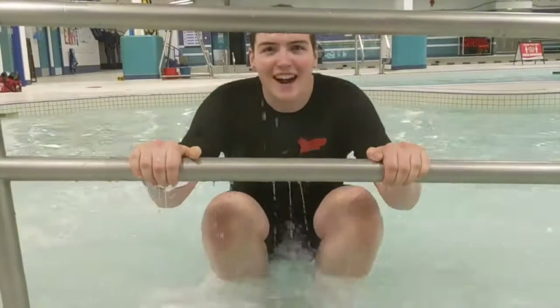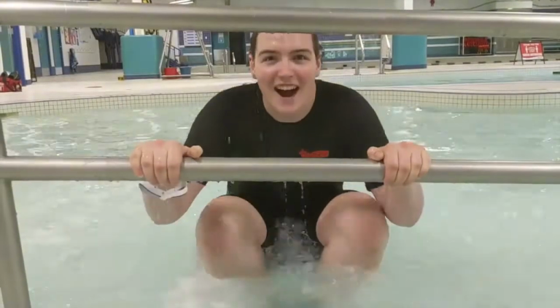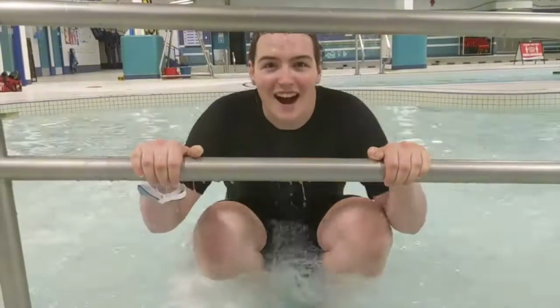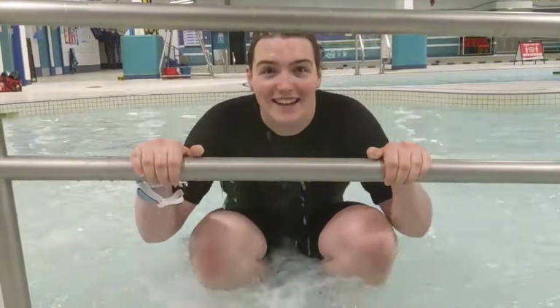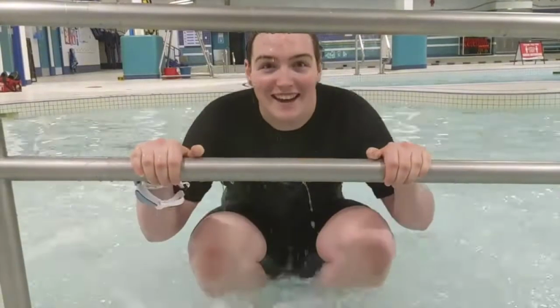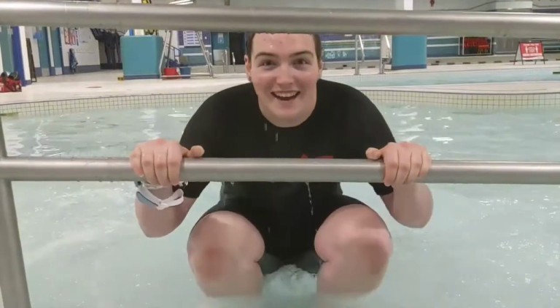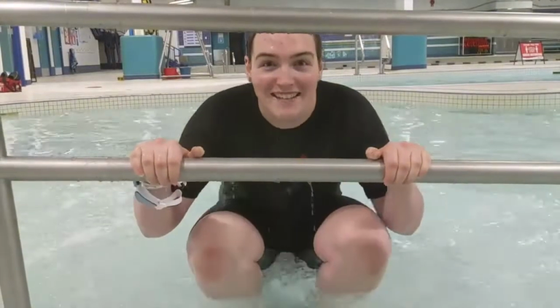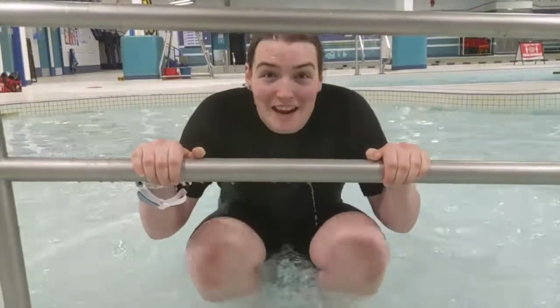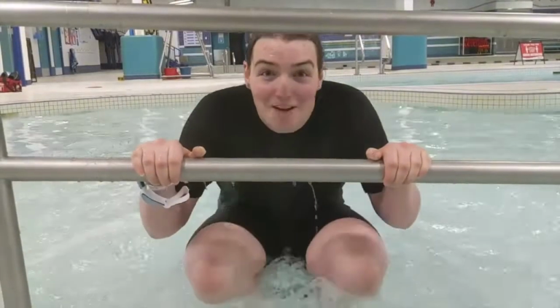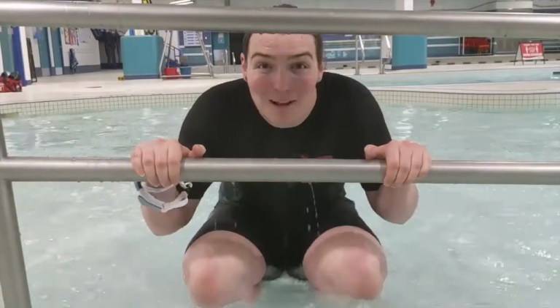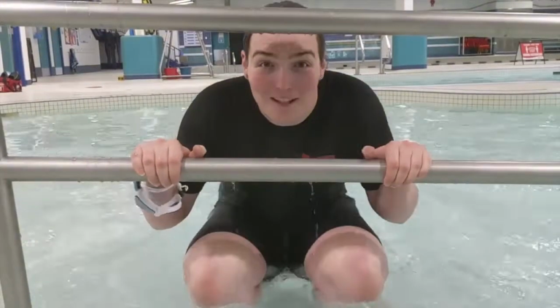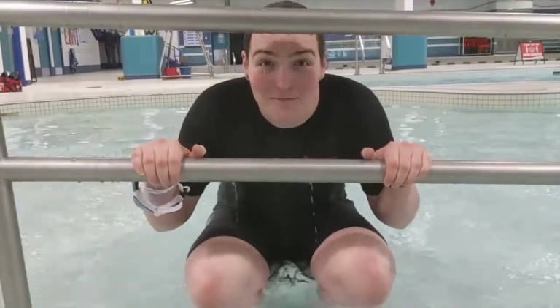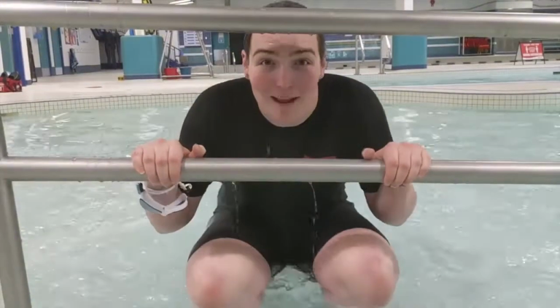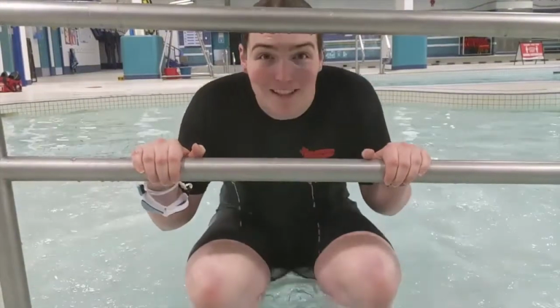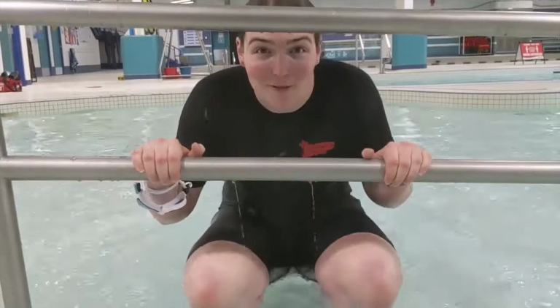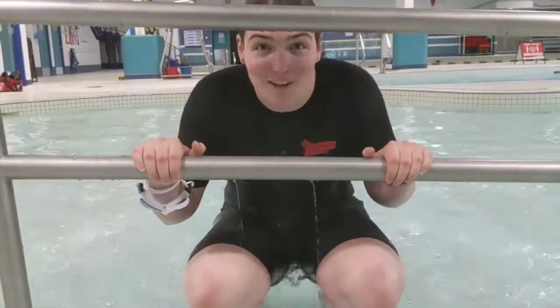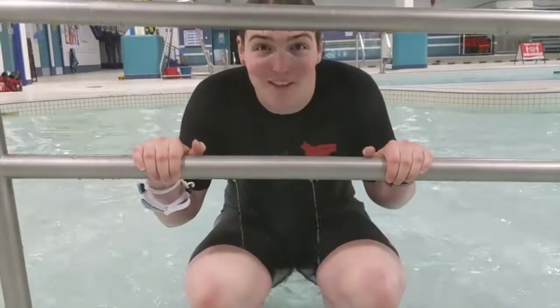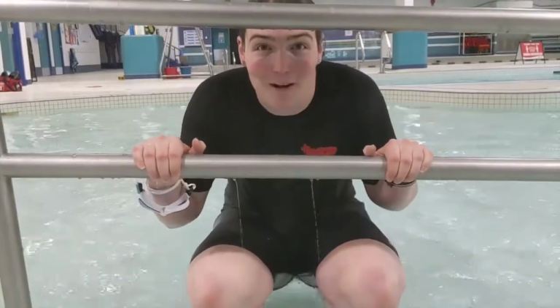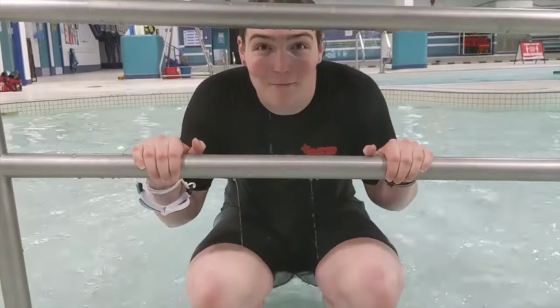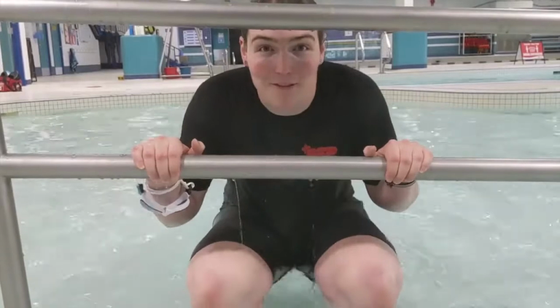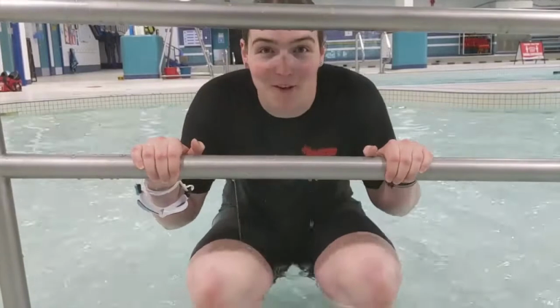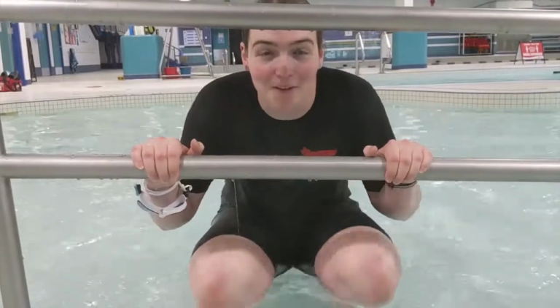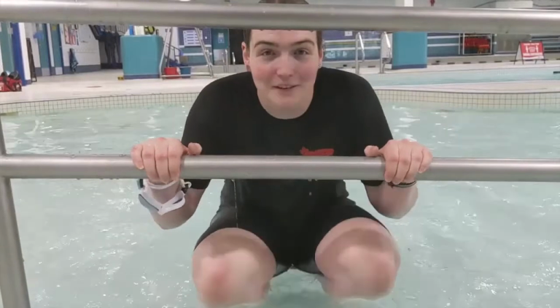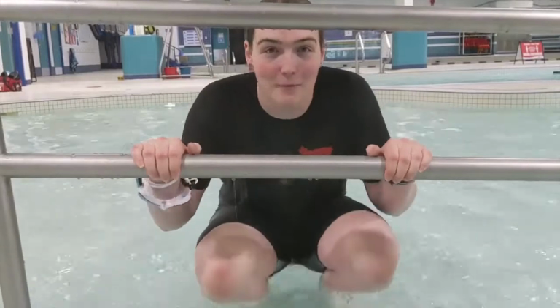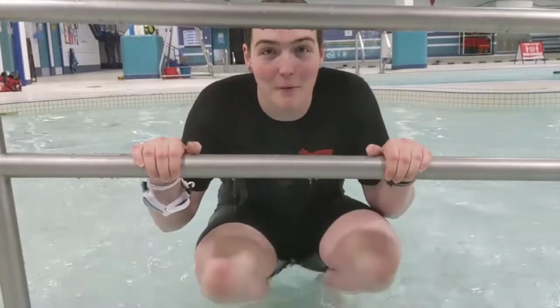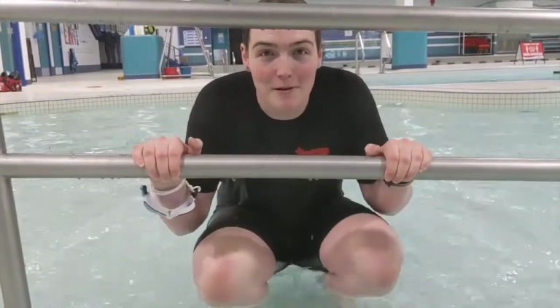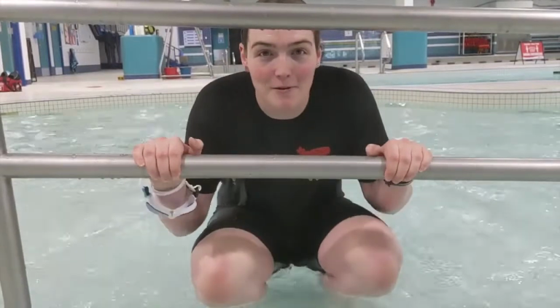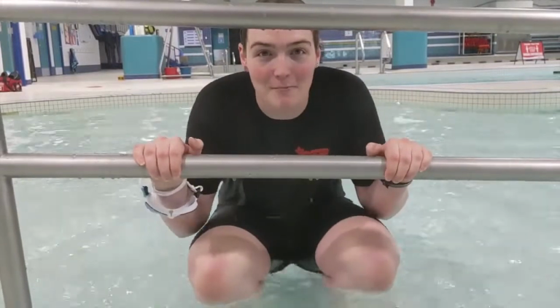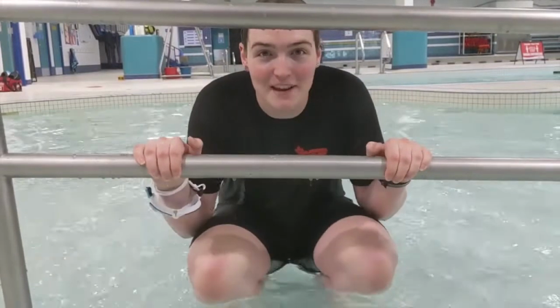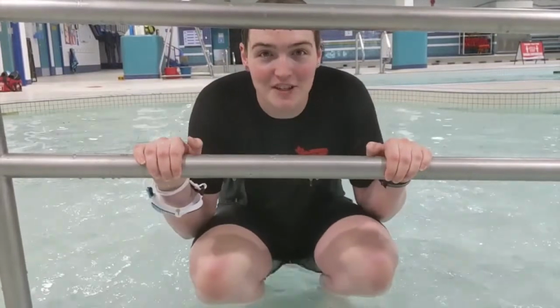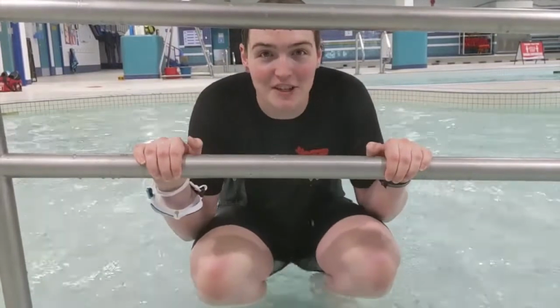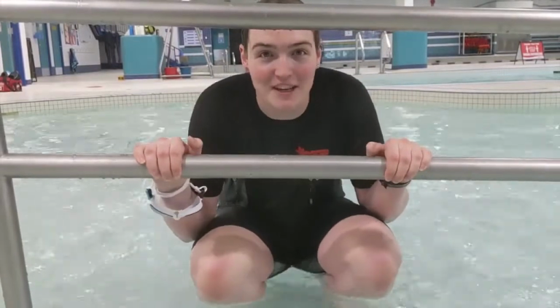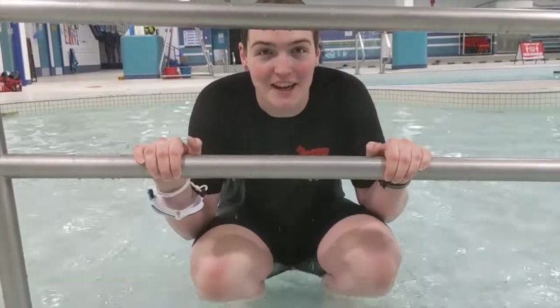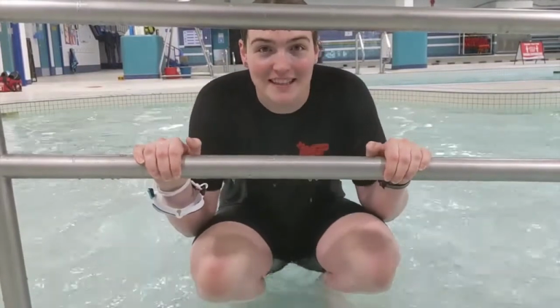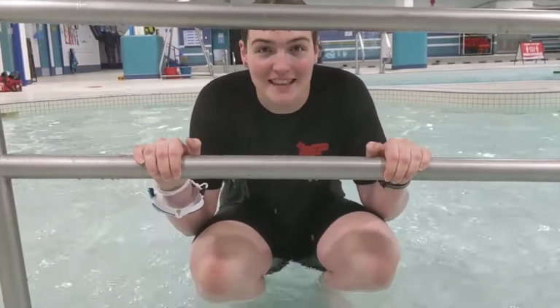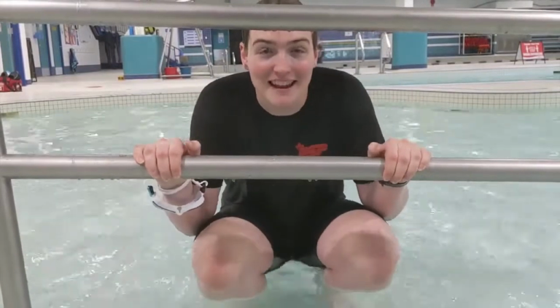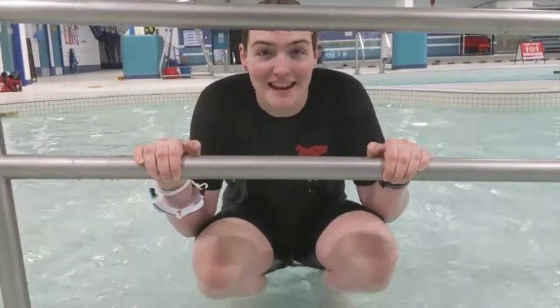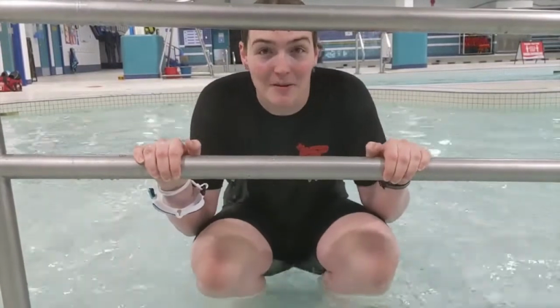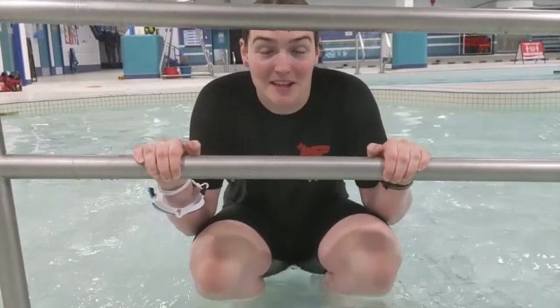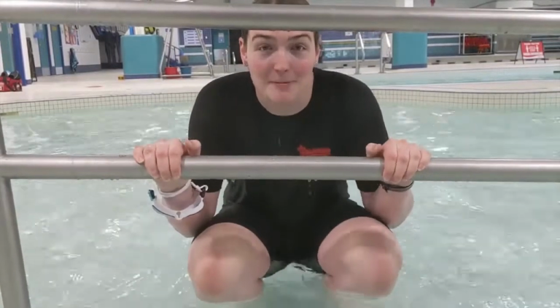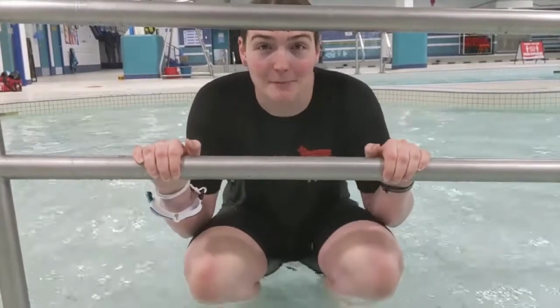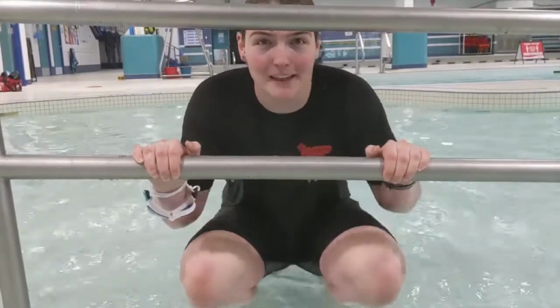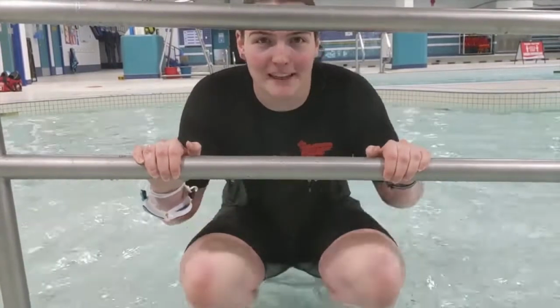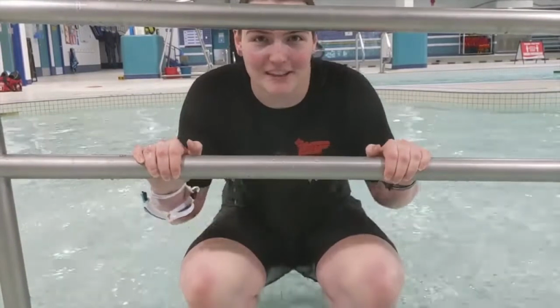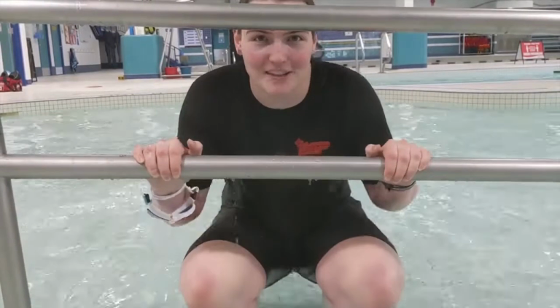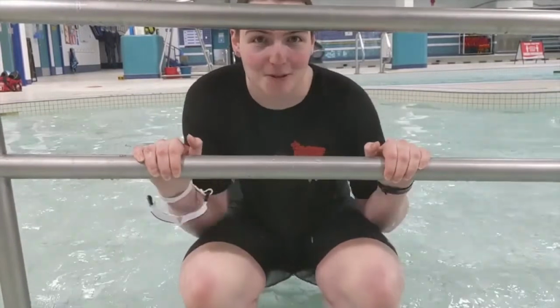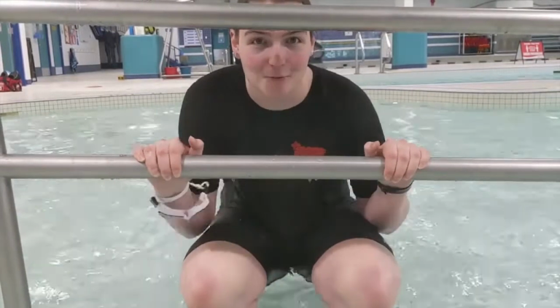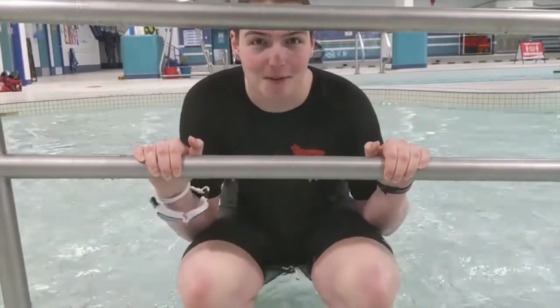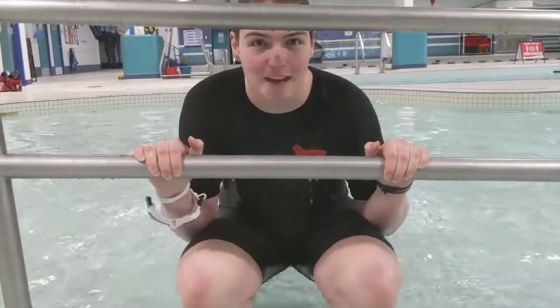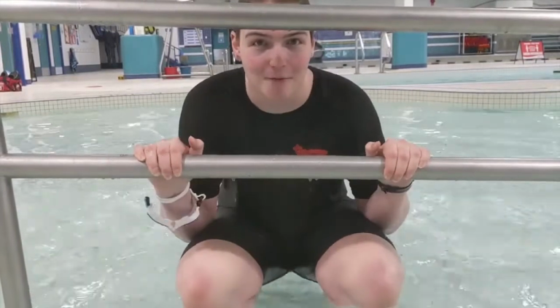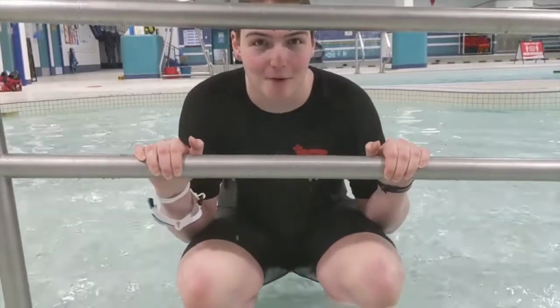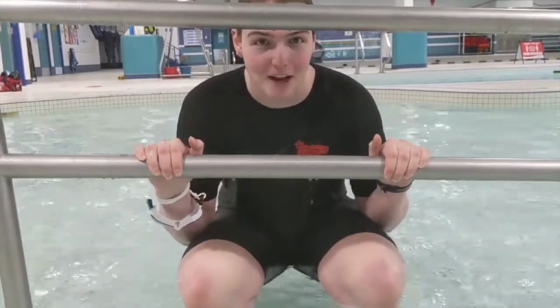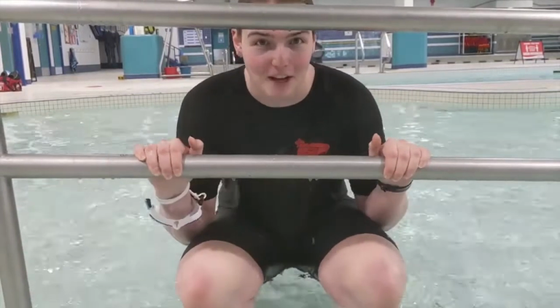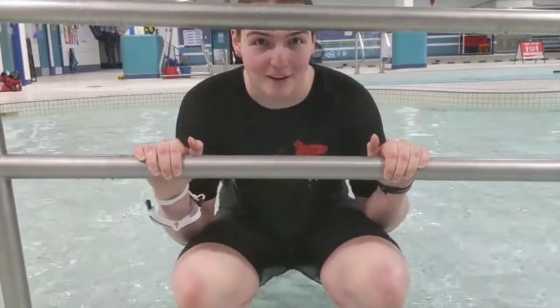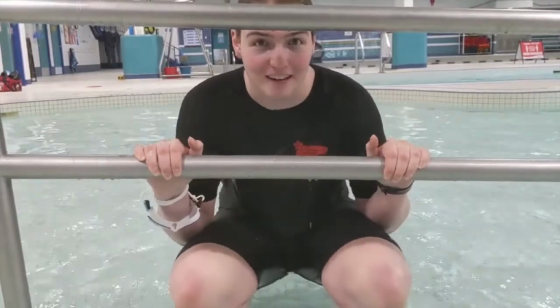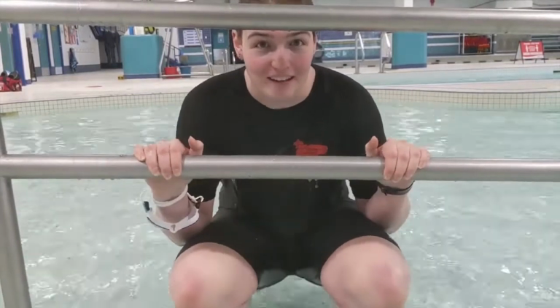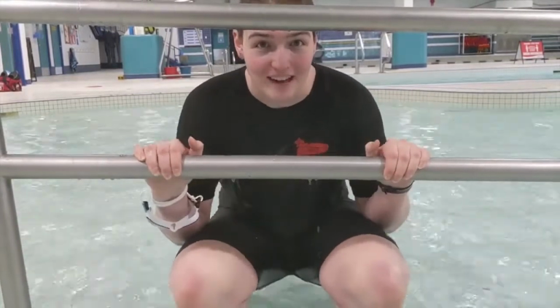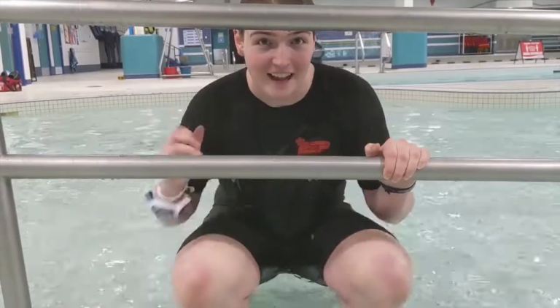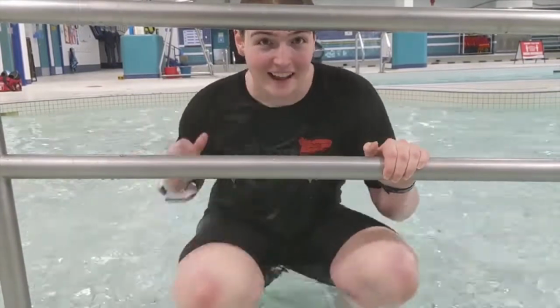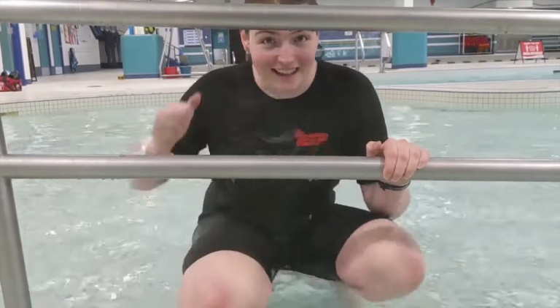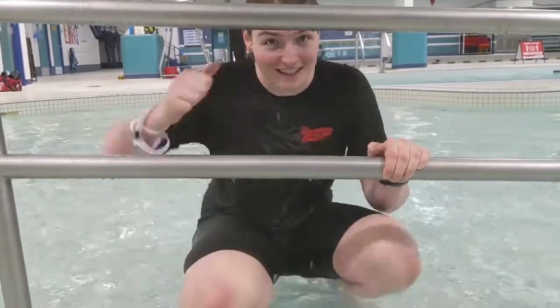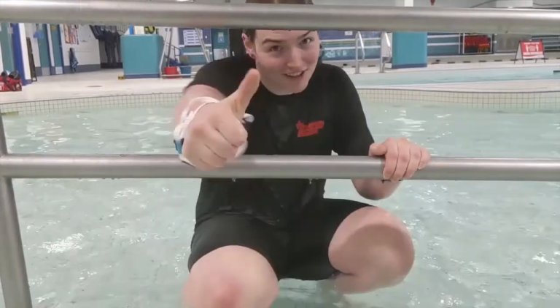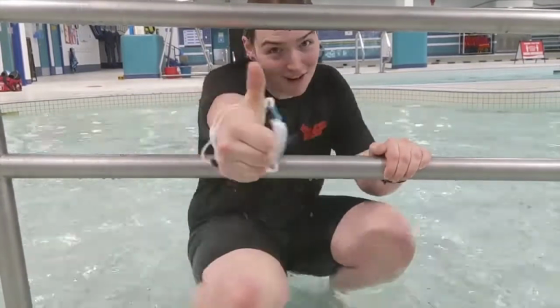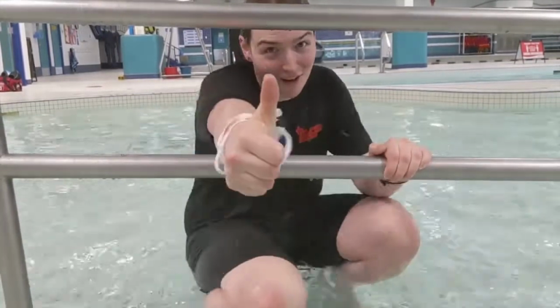Hi guys, and welcome back to another episode of Swimming with Benji. Today we're going to be playing the soup game. You ready? Let's go!